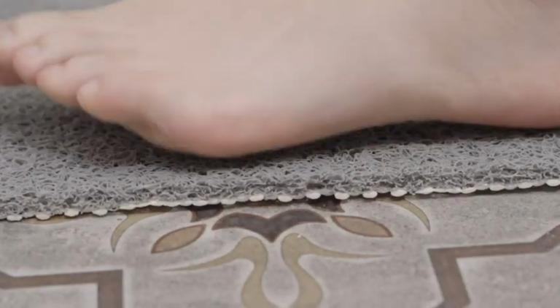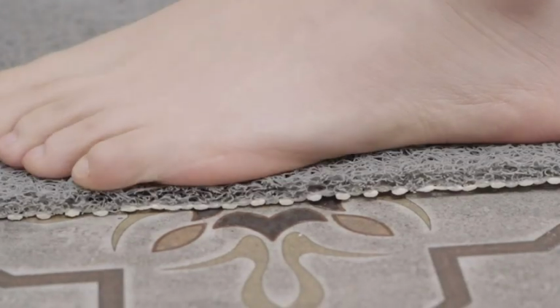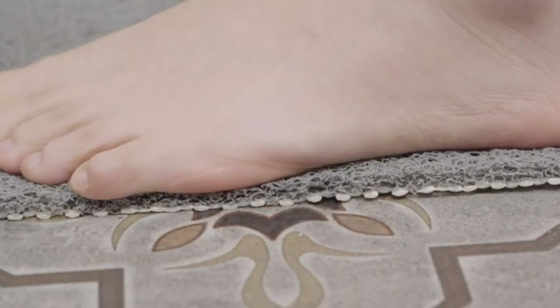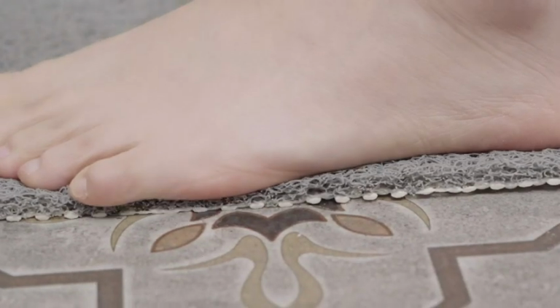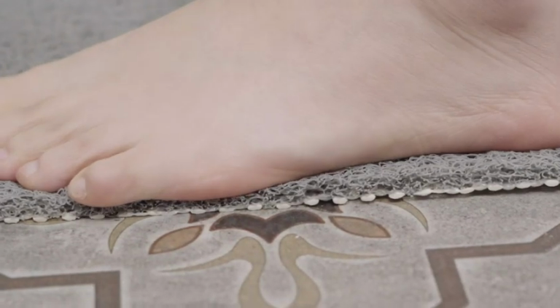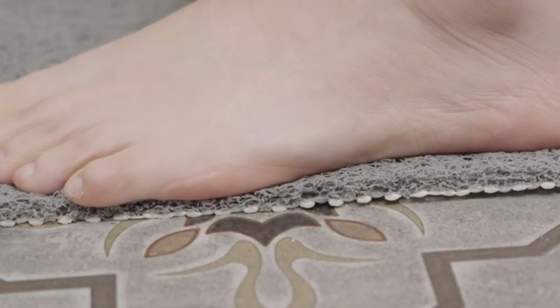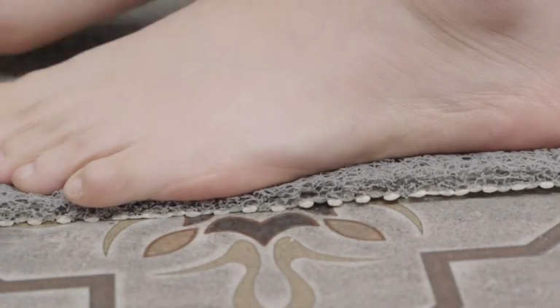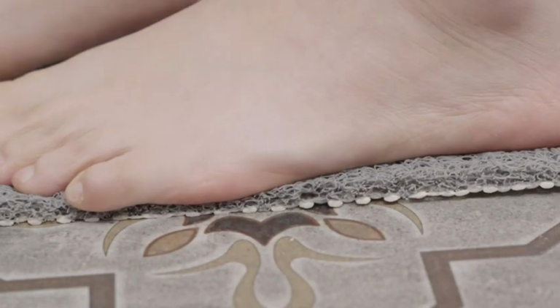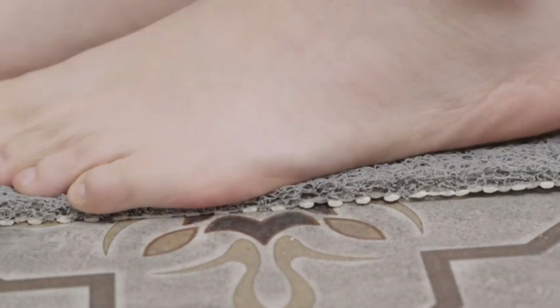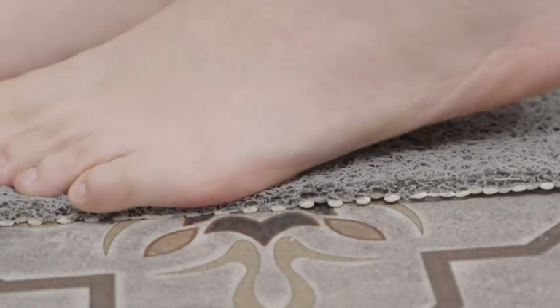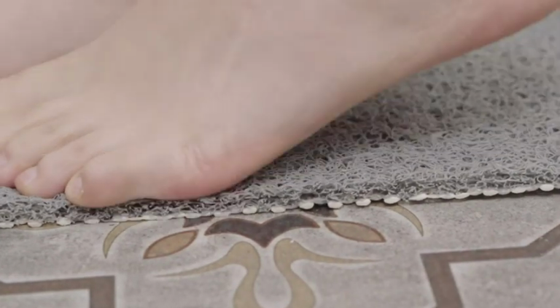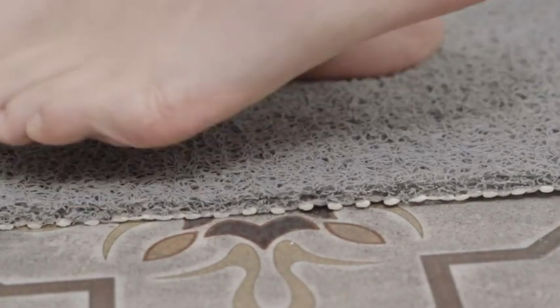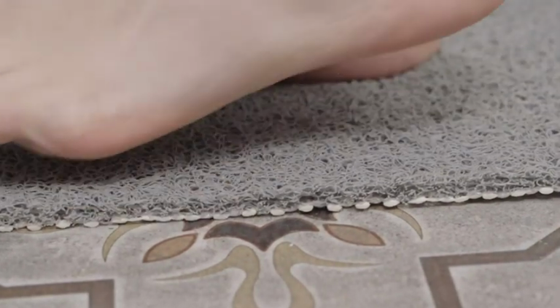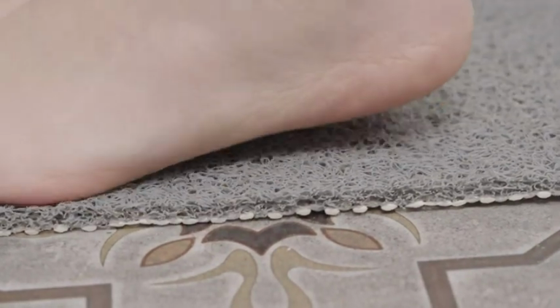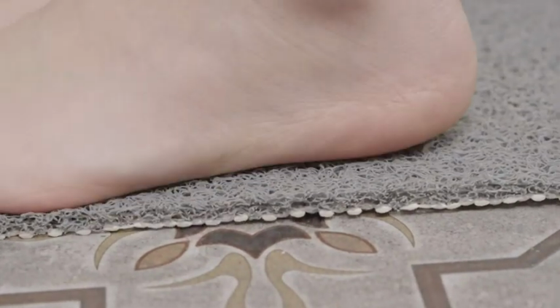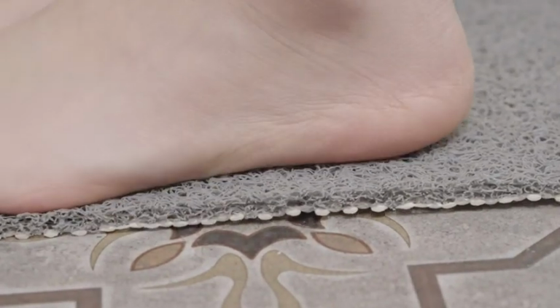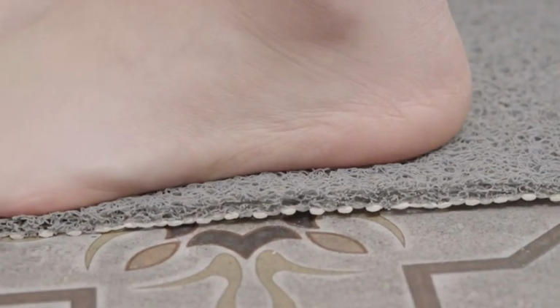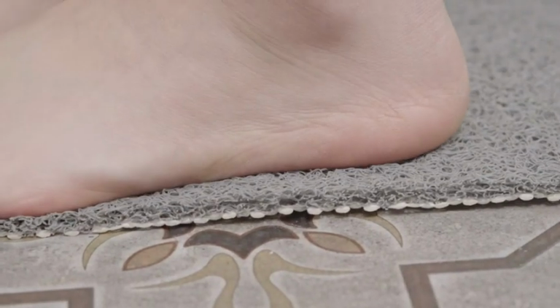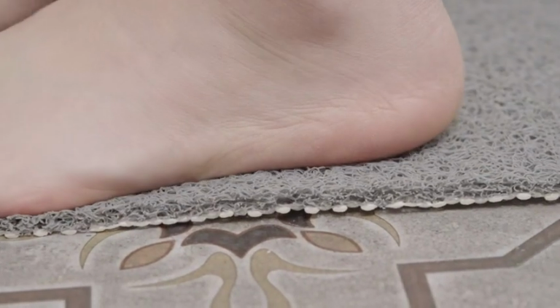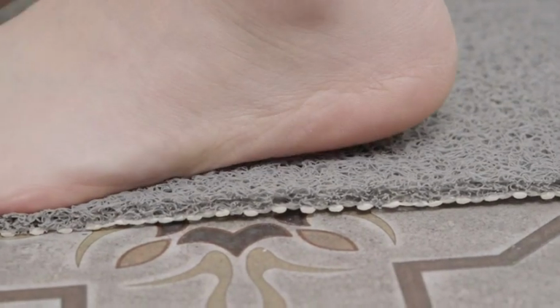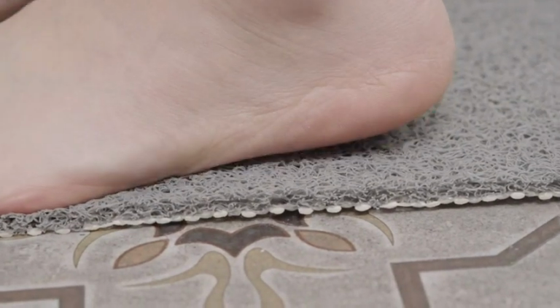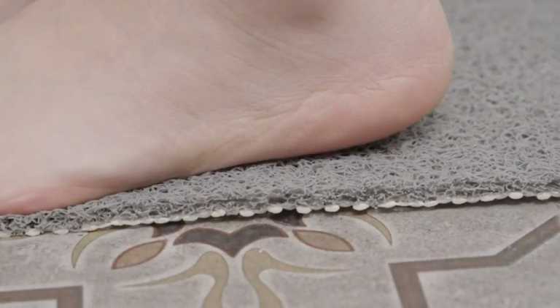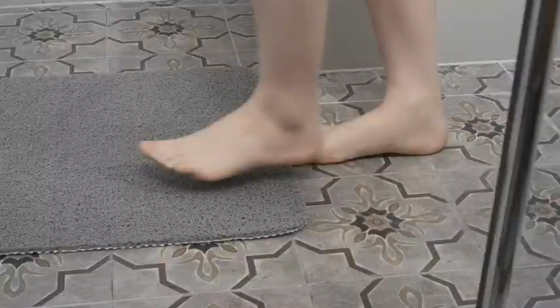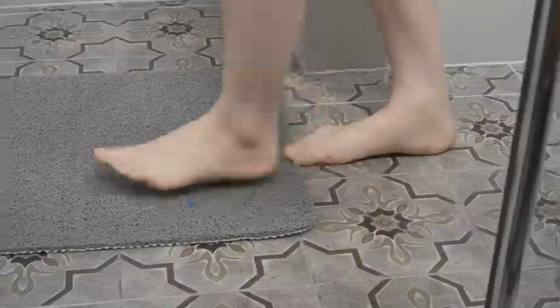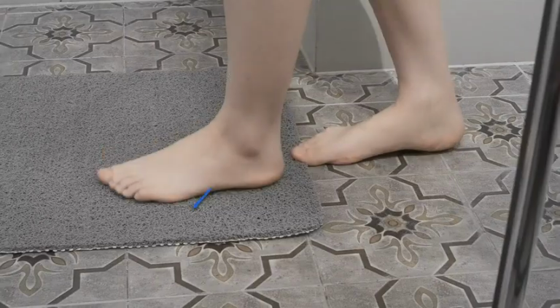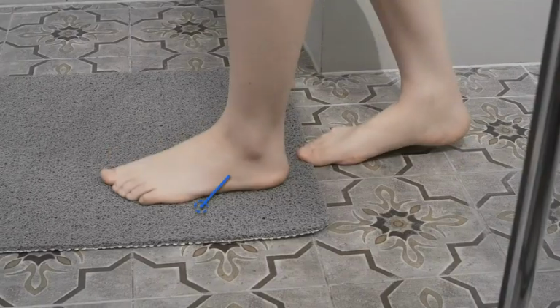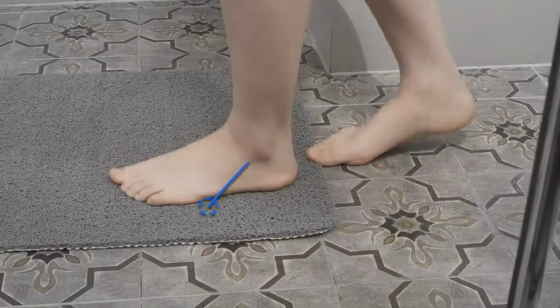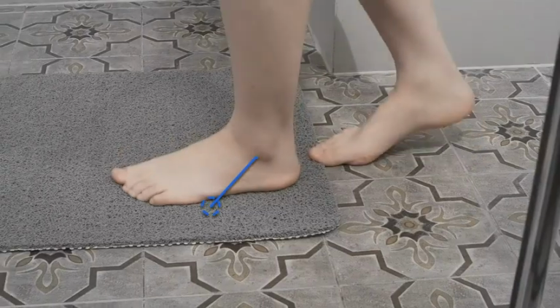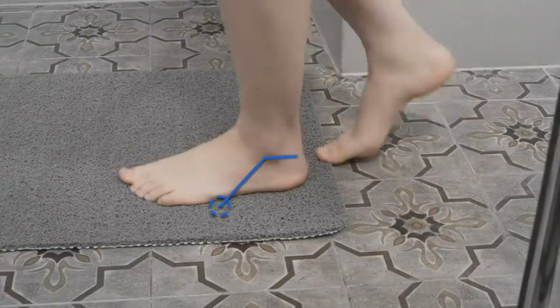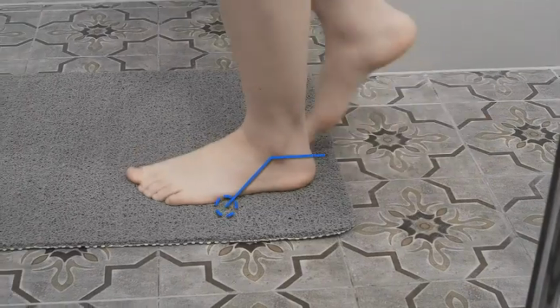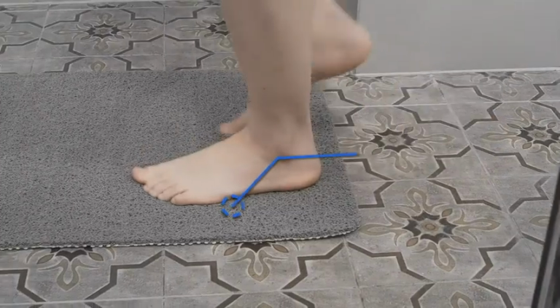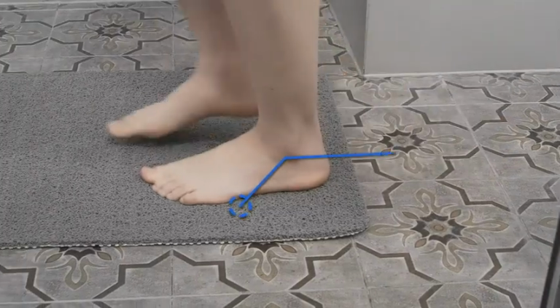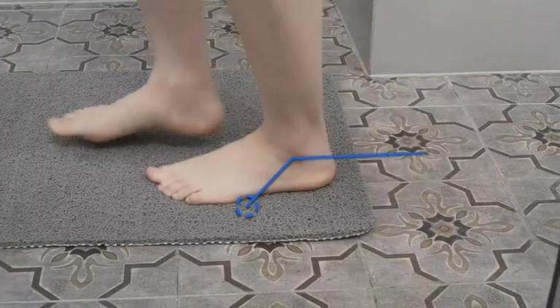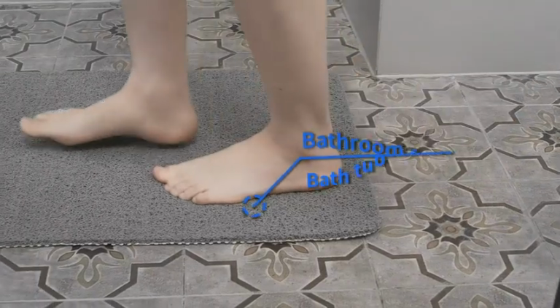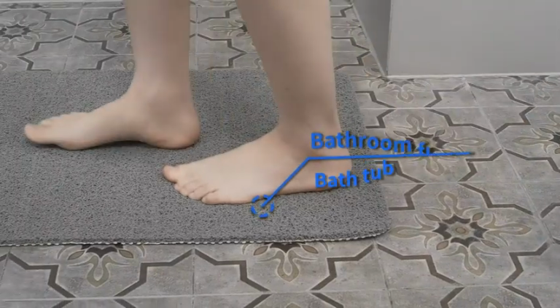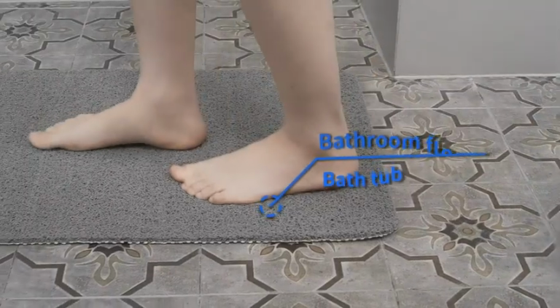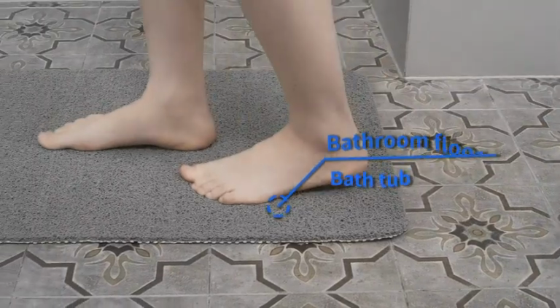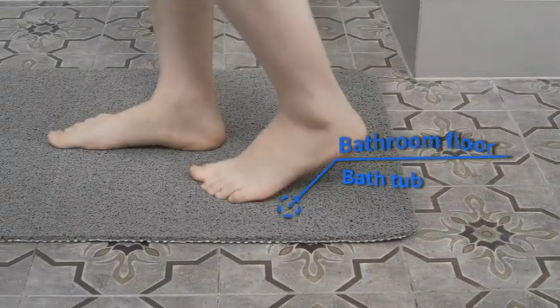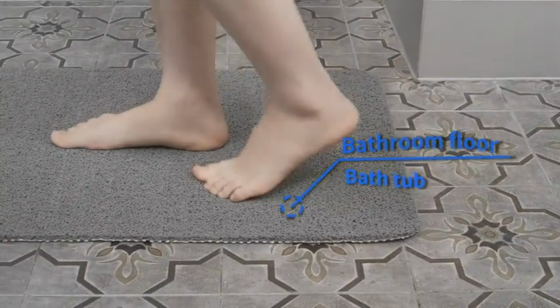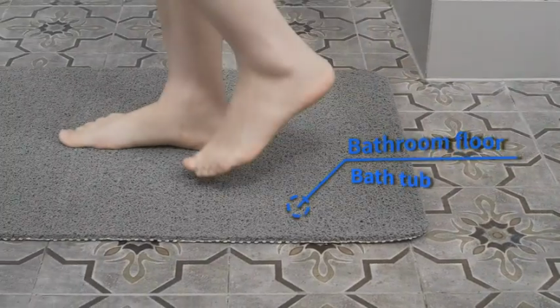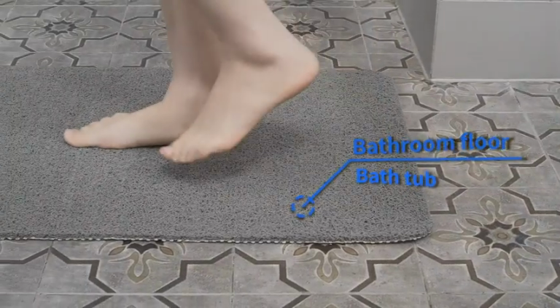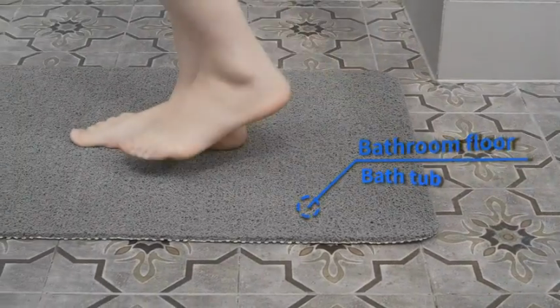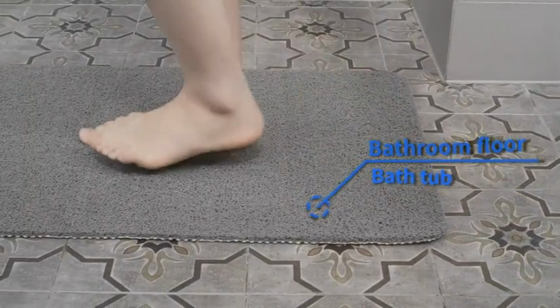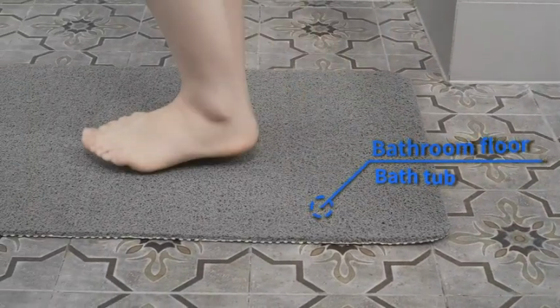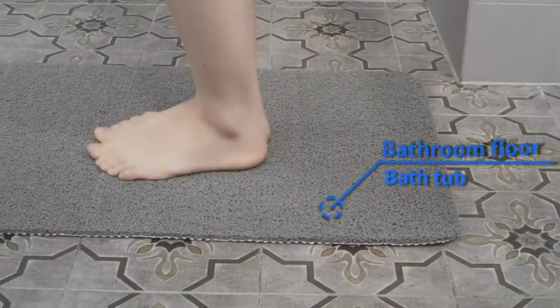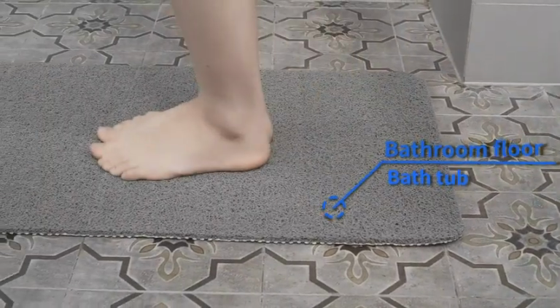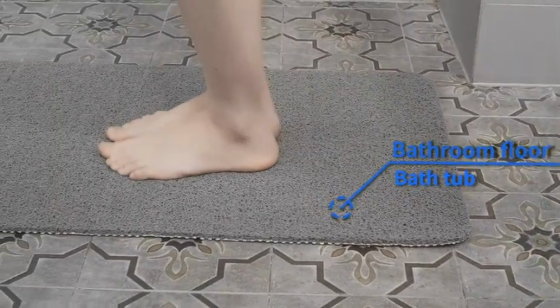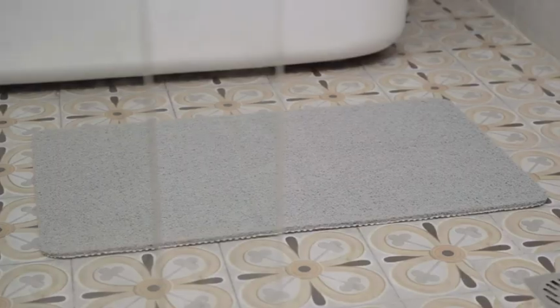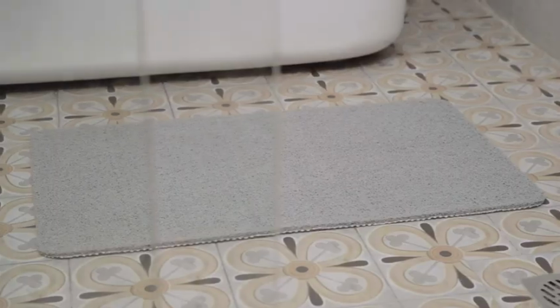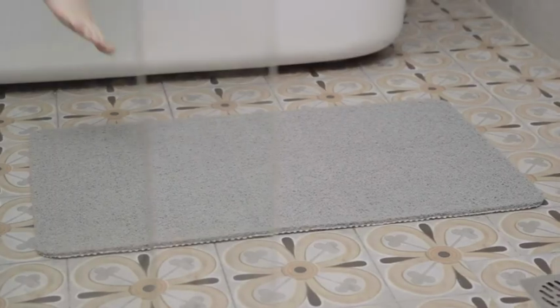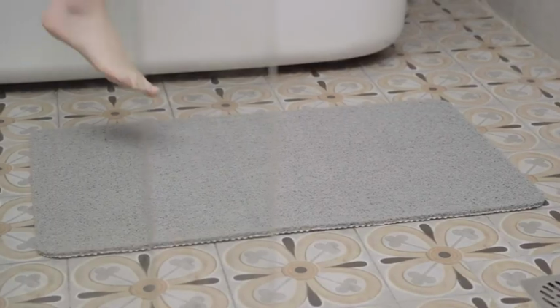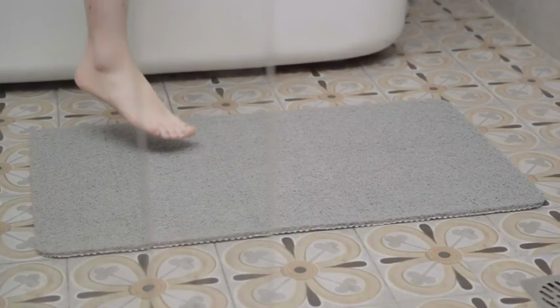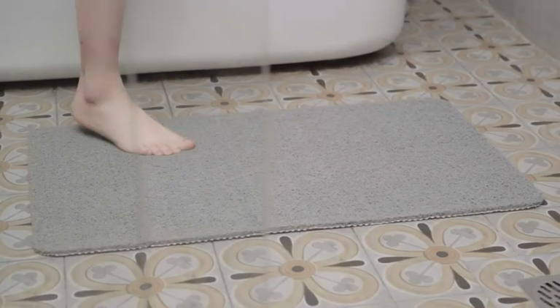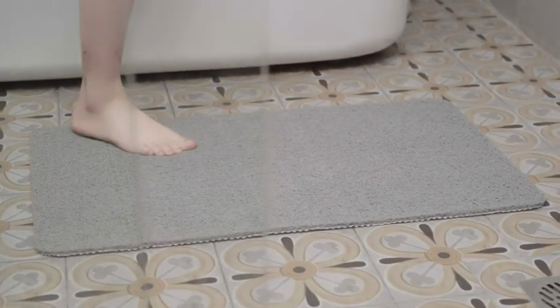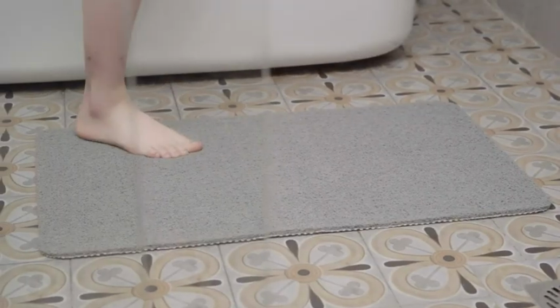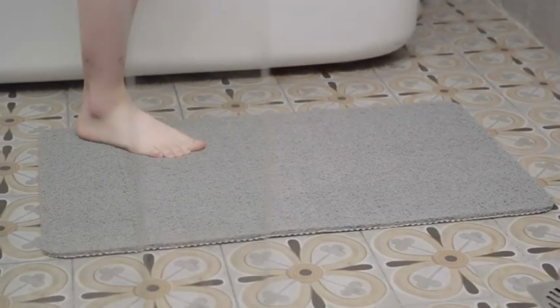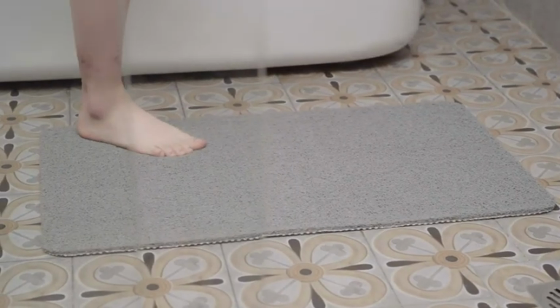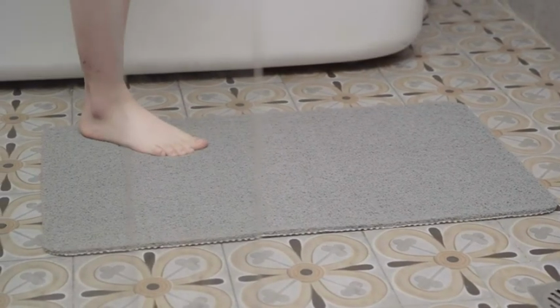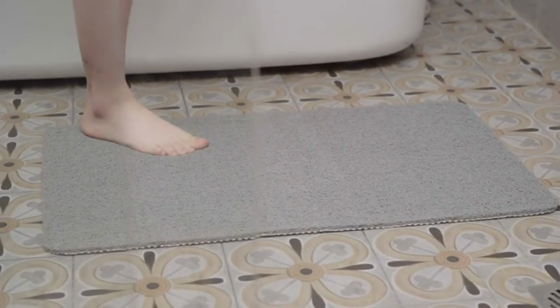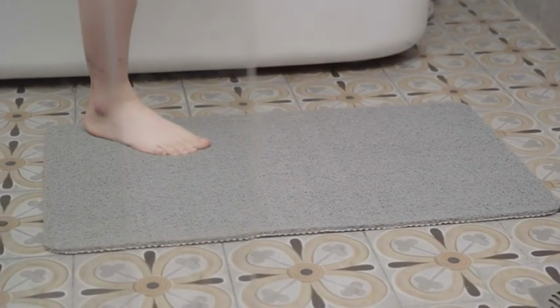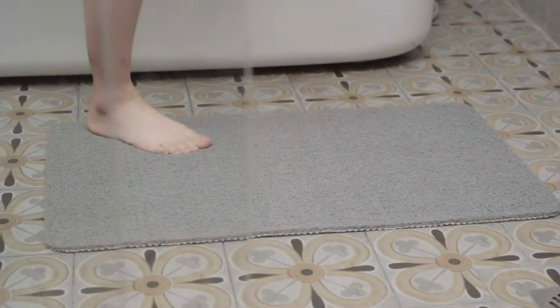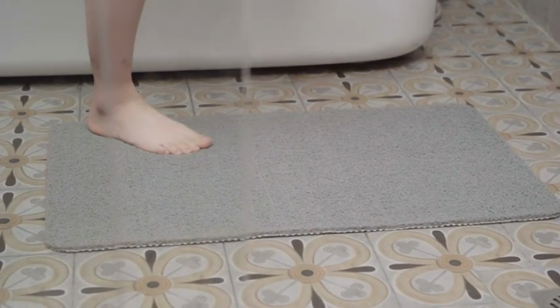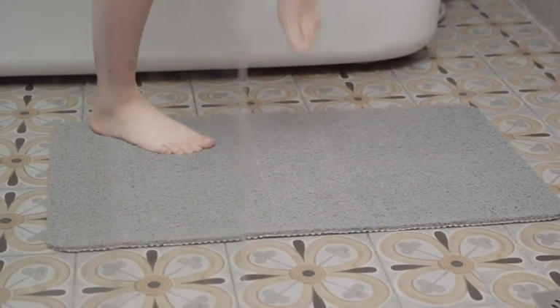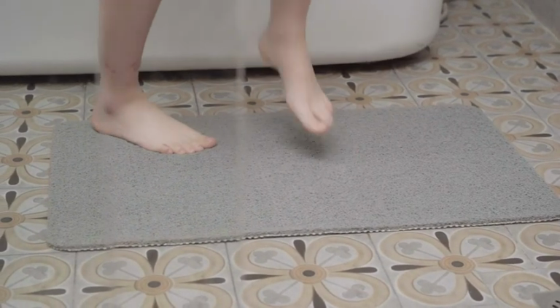Stop feeling the cold coat of tile floor. You can use it on the bathroom floor, bath tub, or any watery surface.